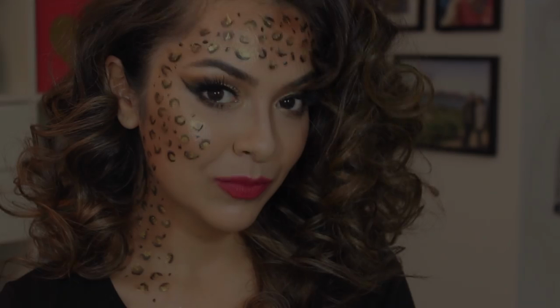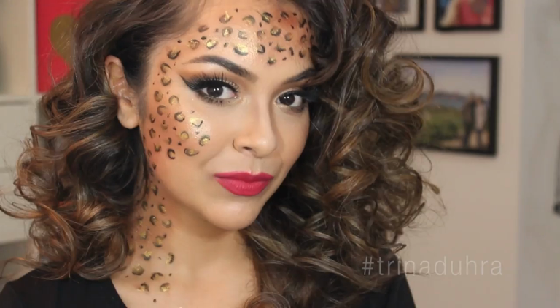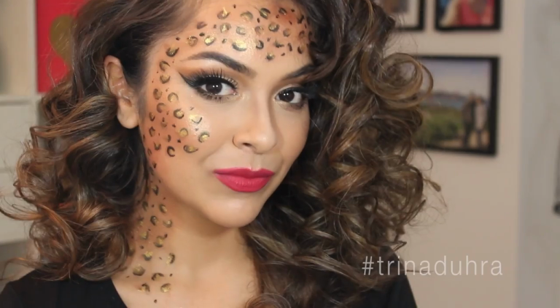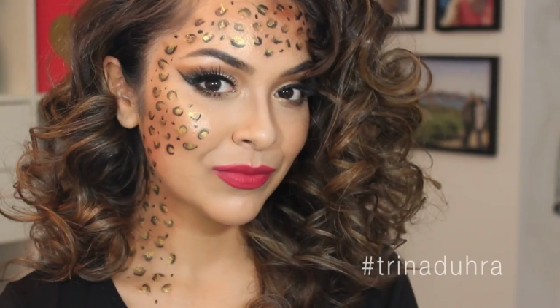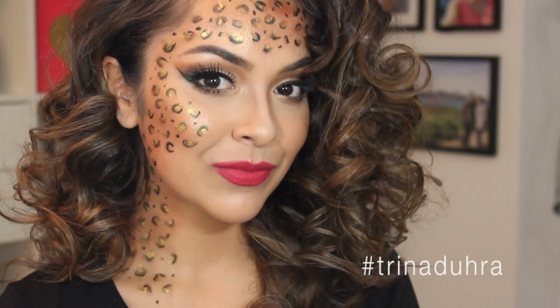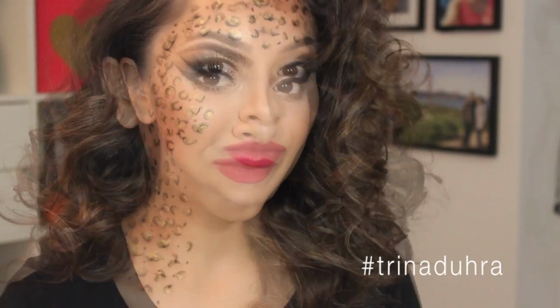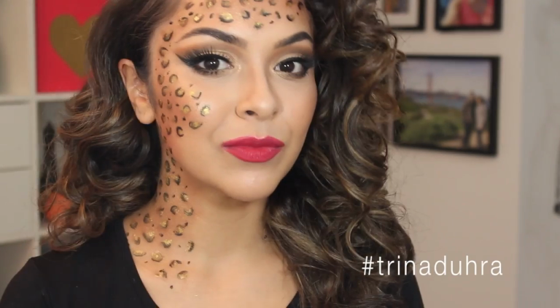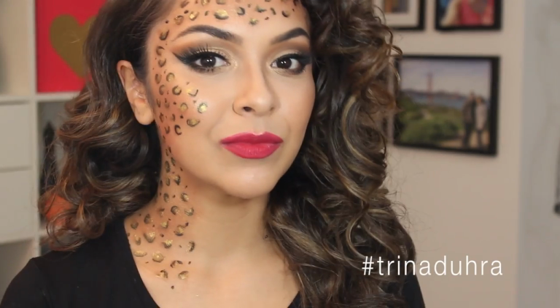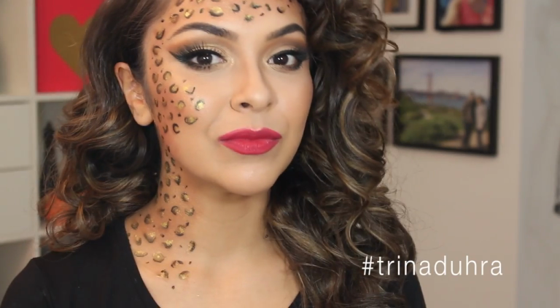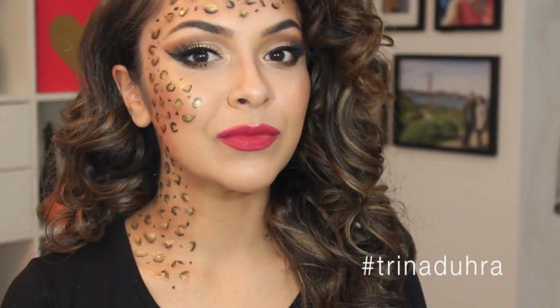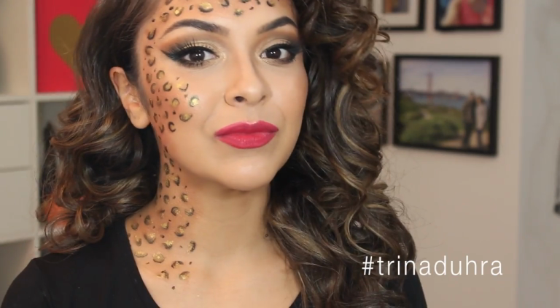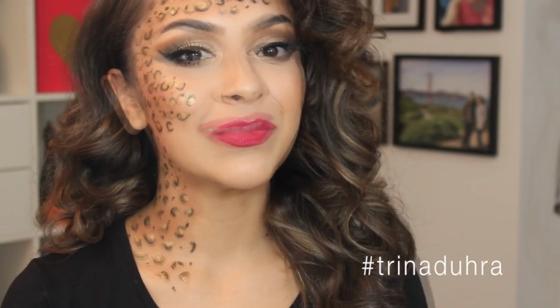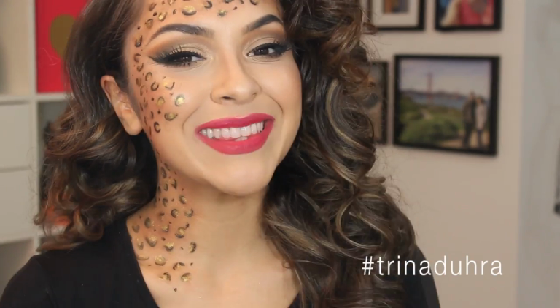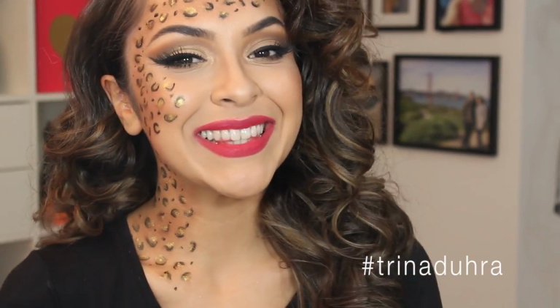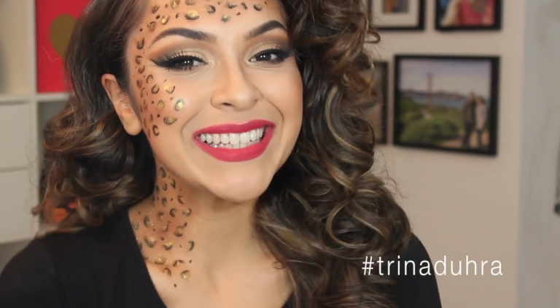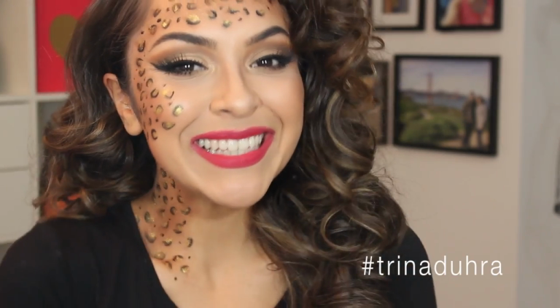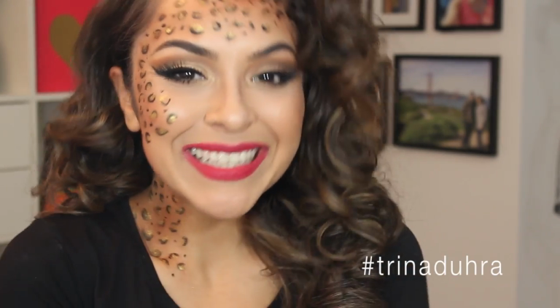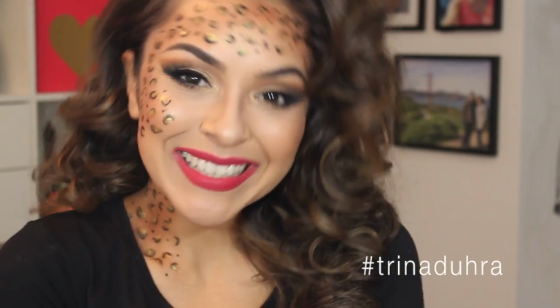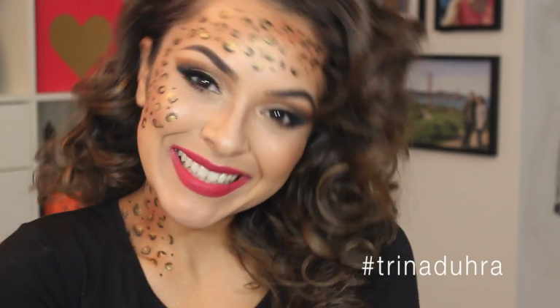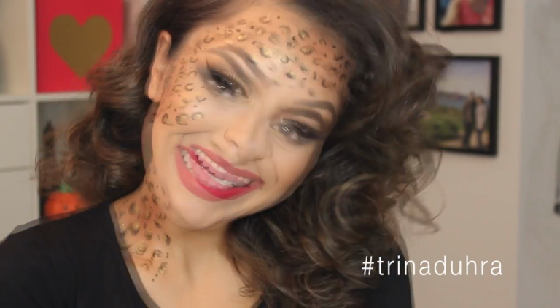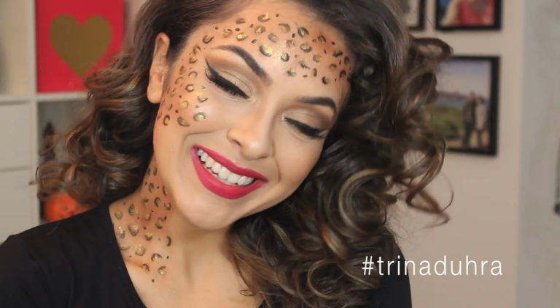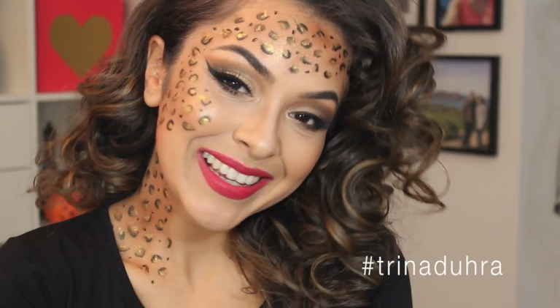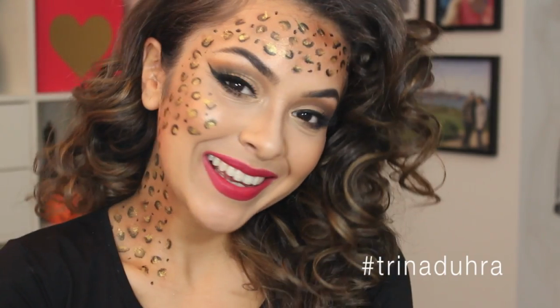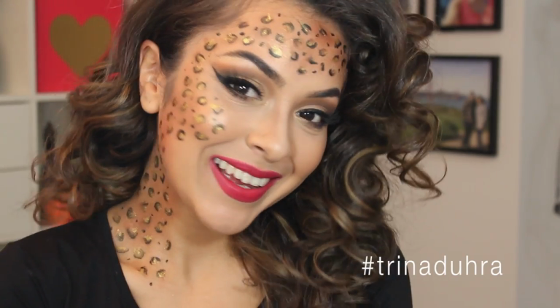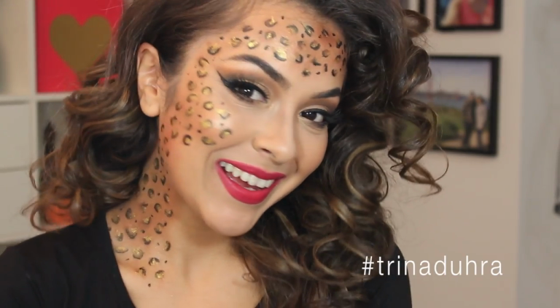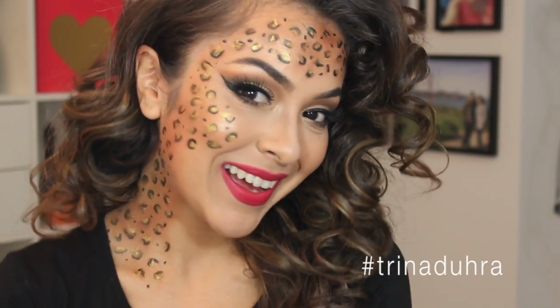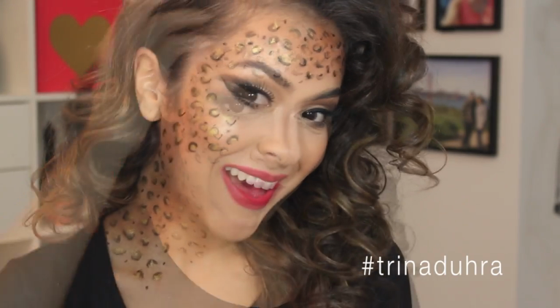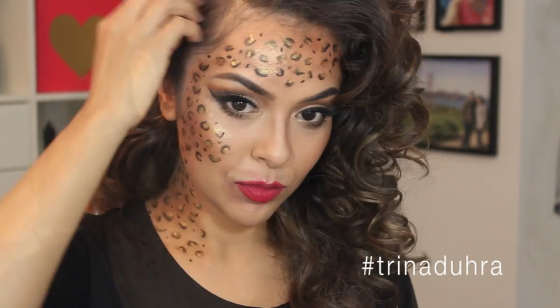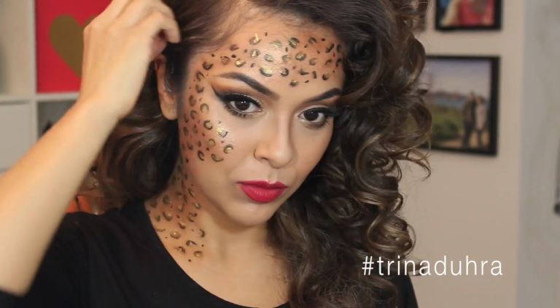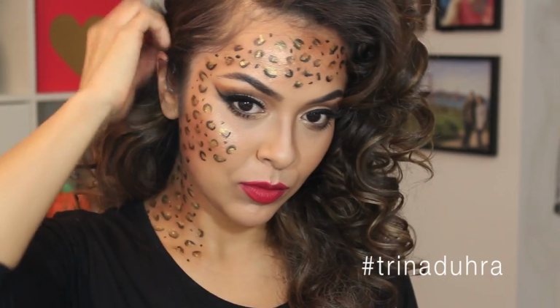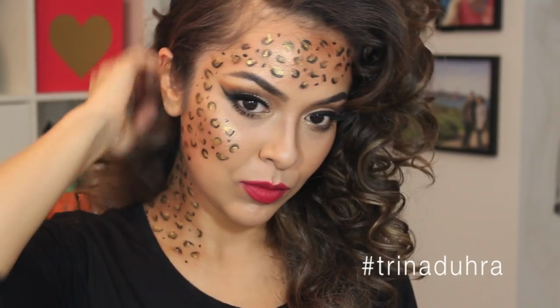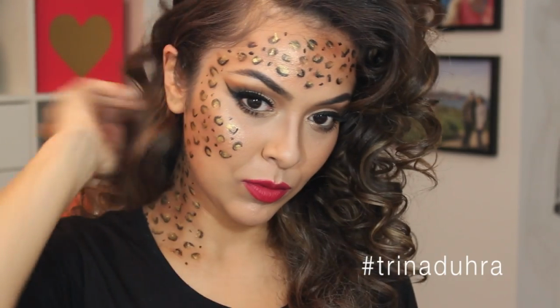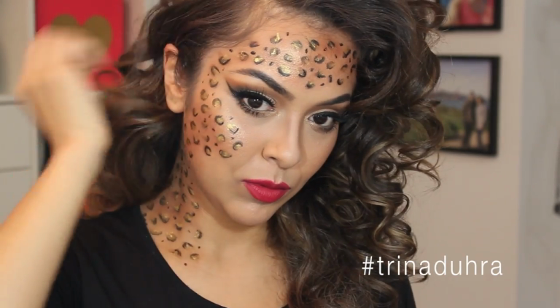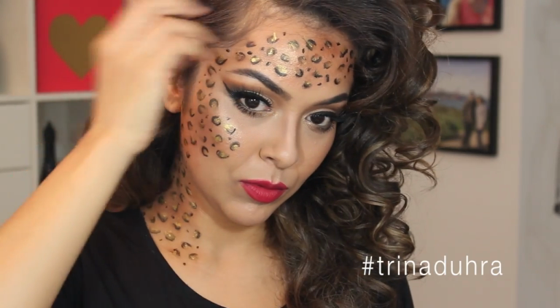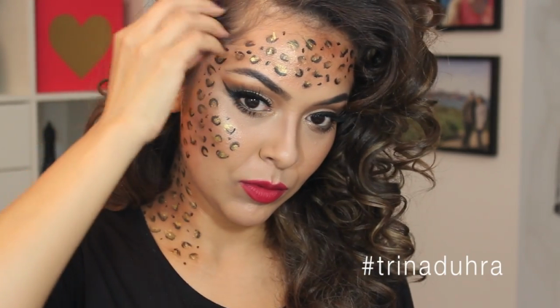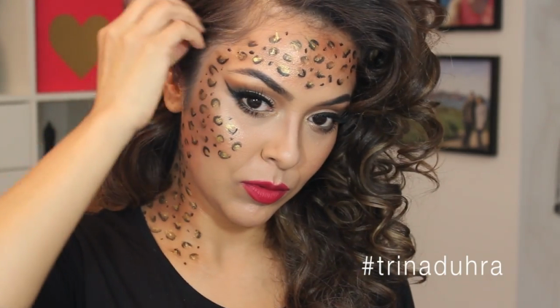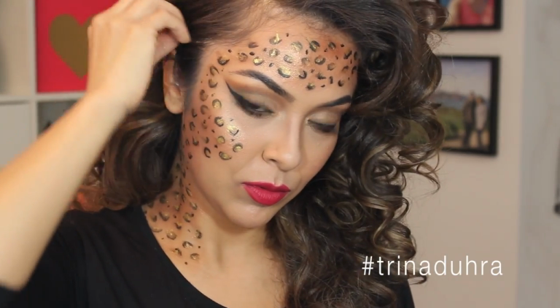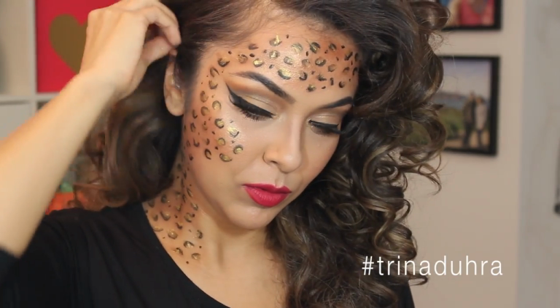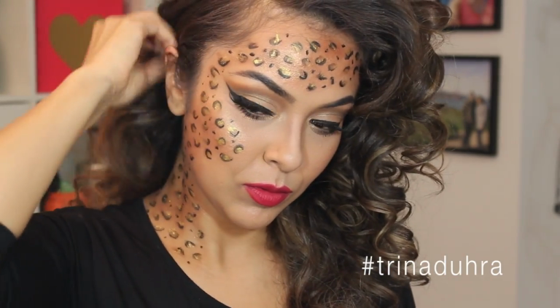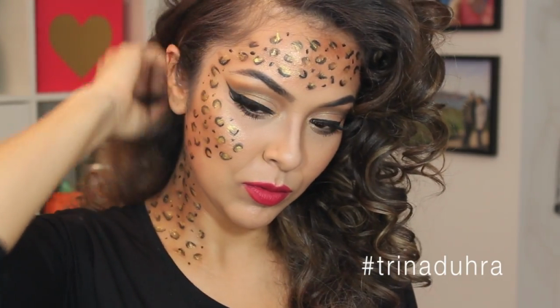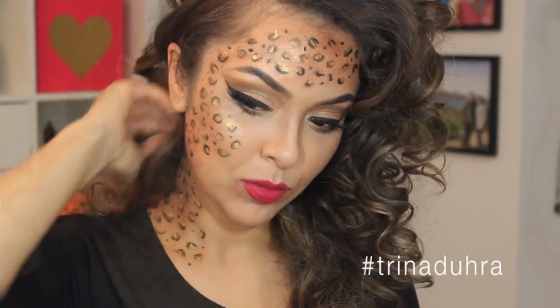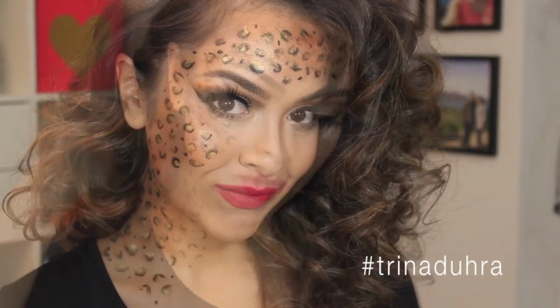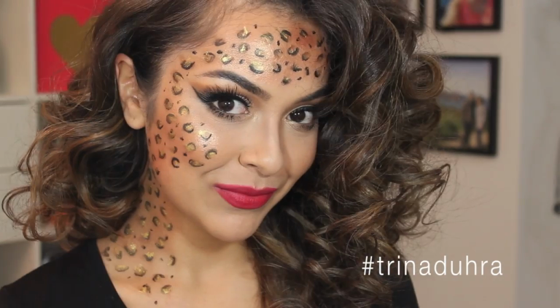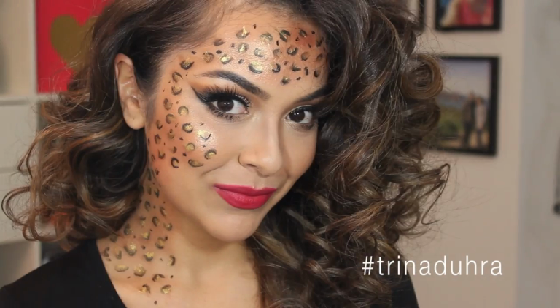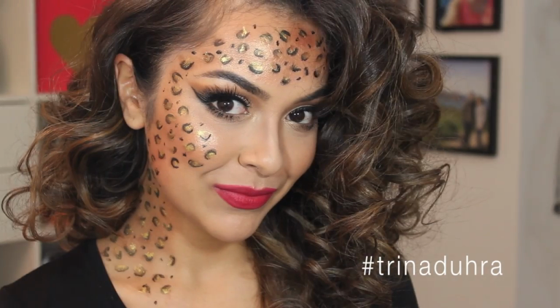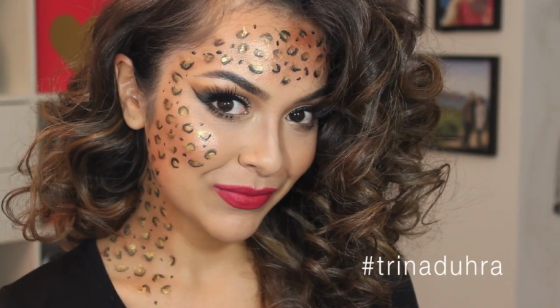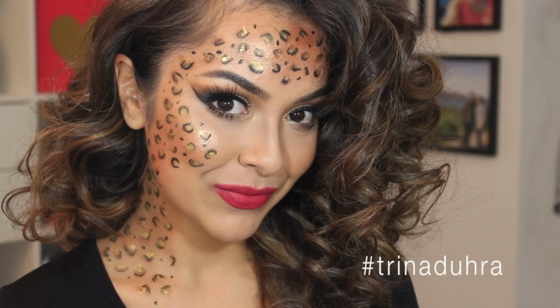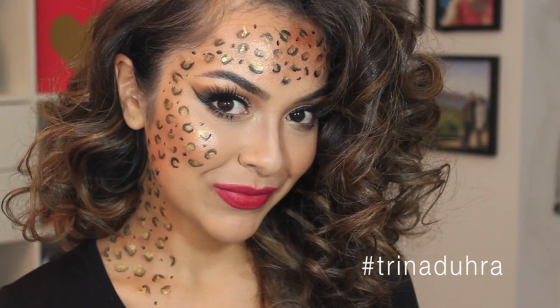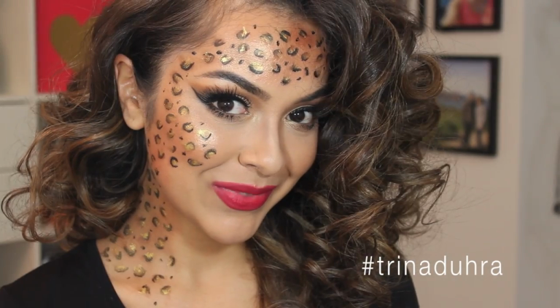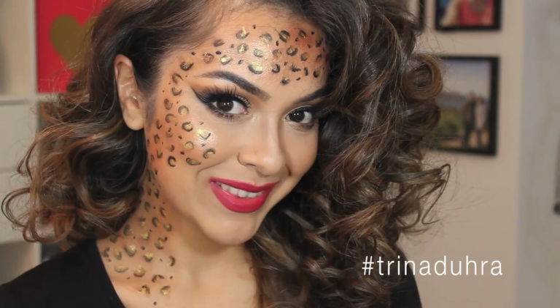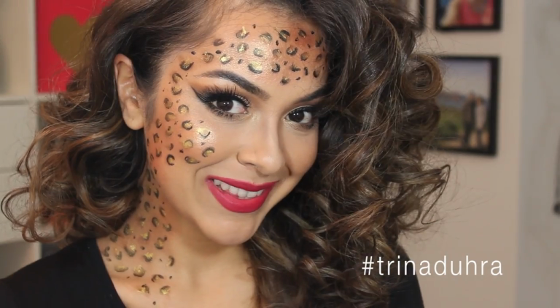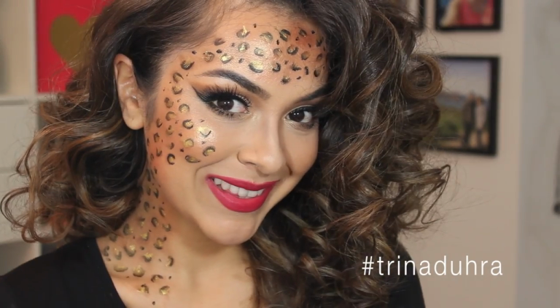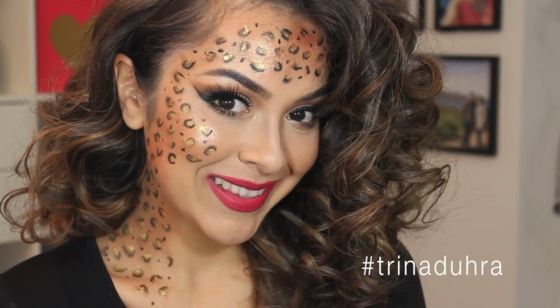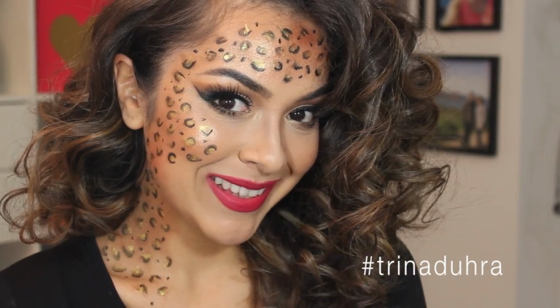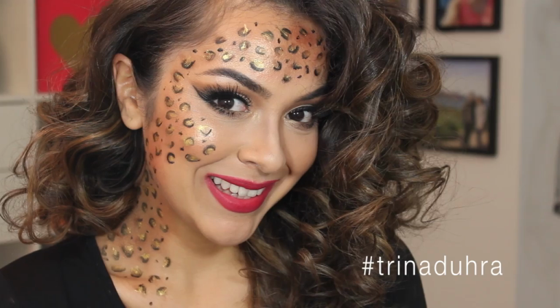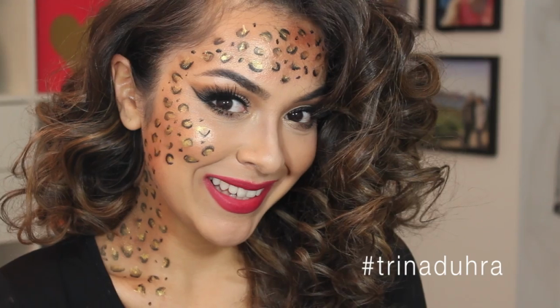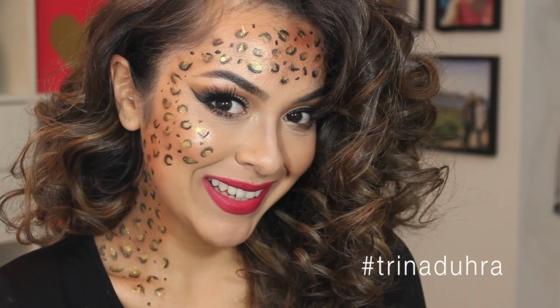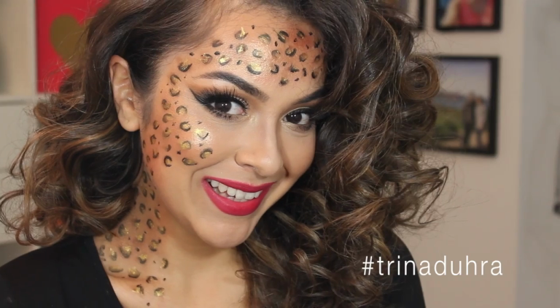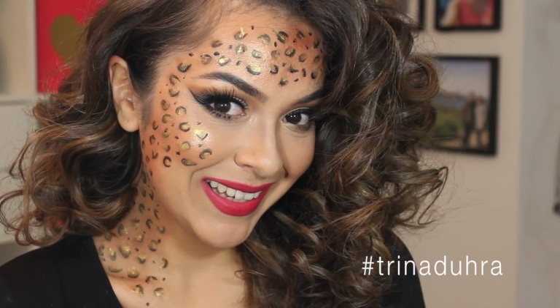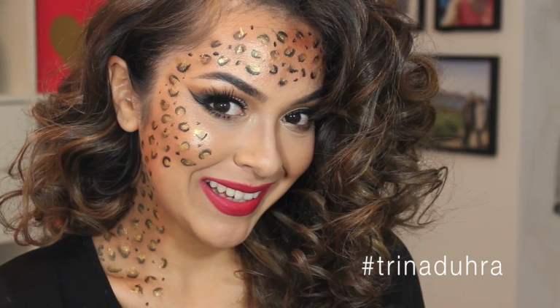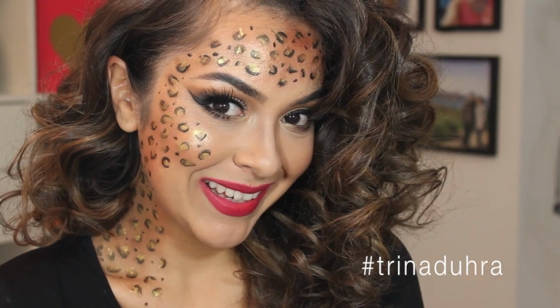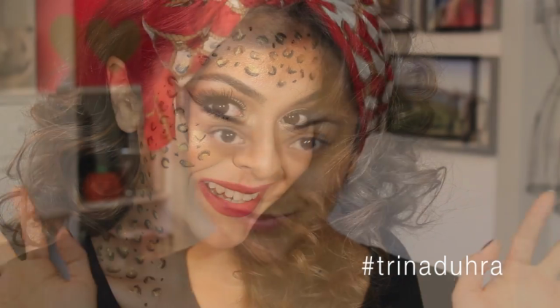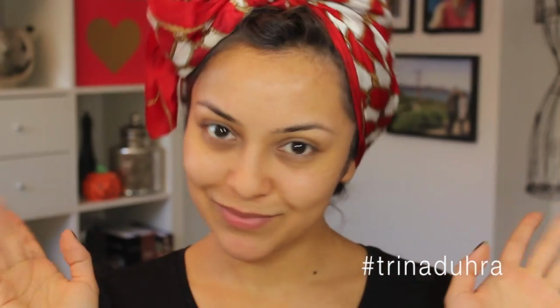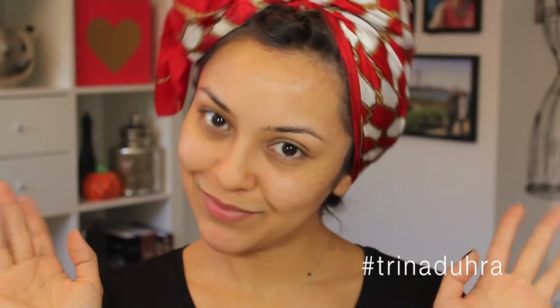Hey guys, welcome back! Today I'm going to be doing an easy, last-minute Halloween look with this leopard makeup tutorial.